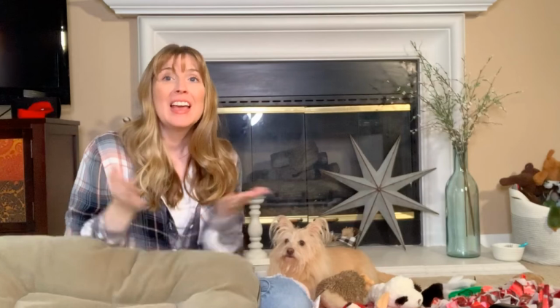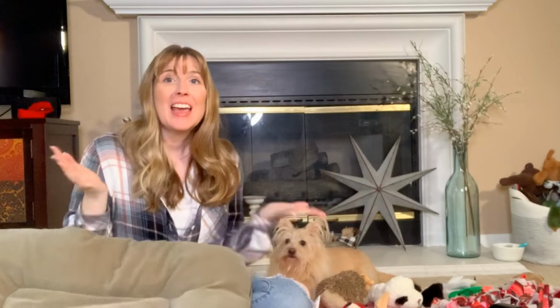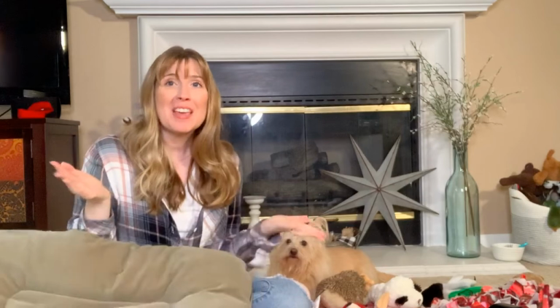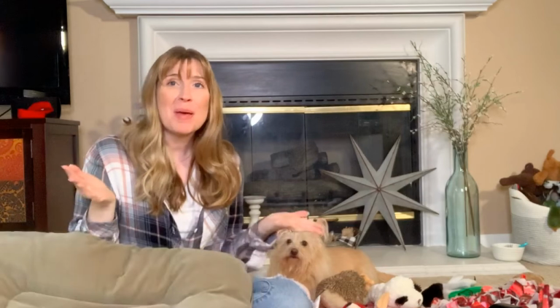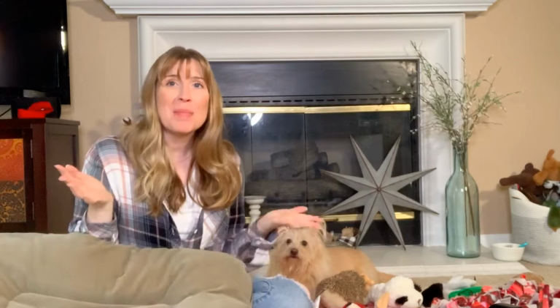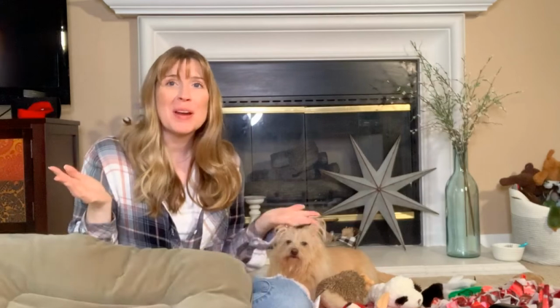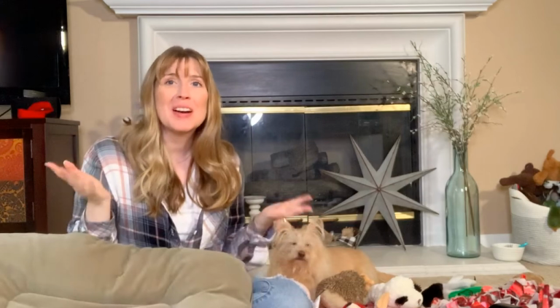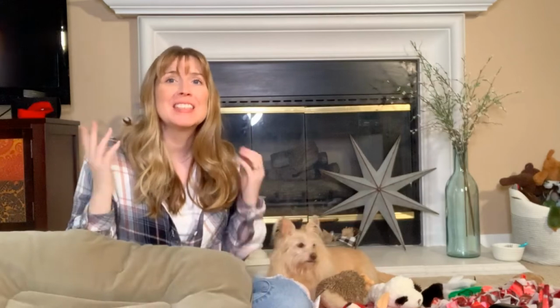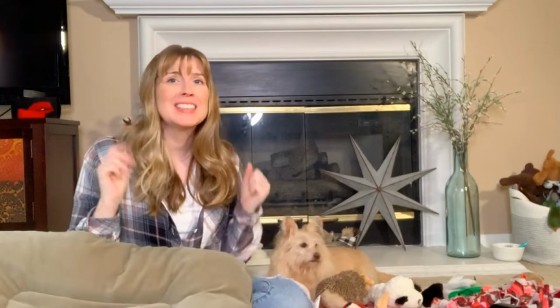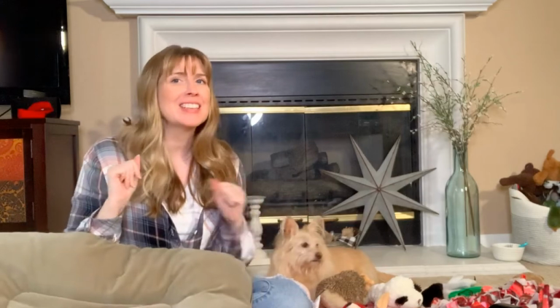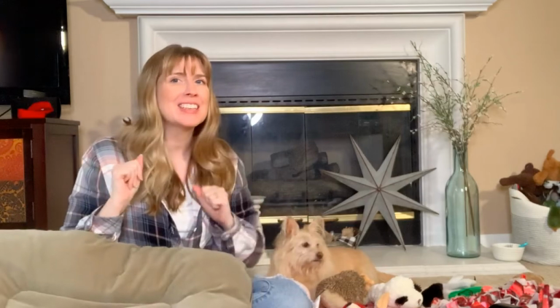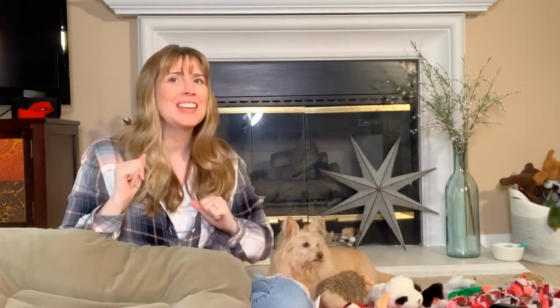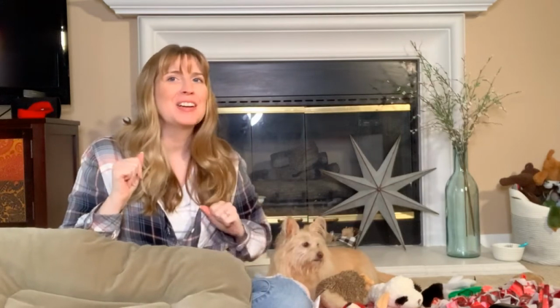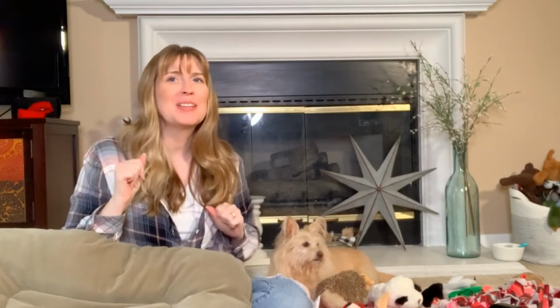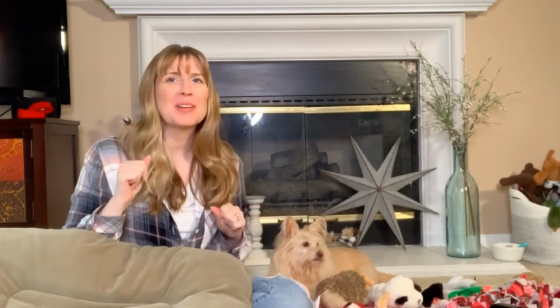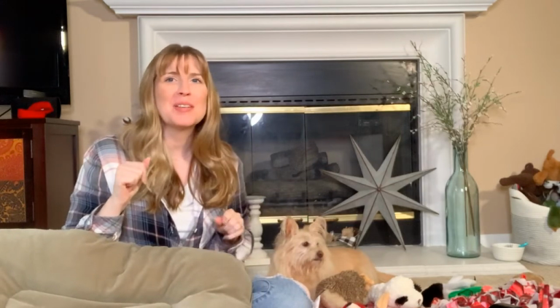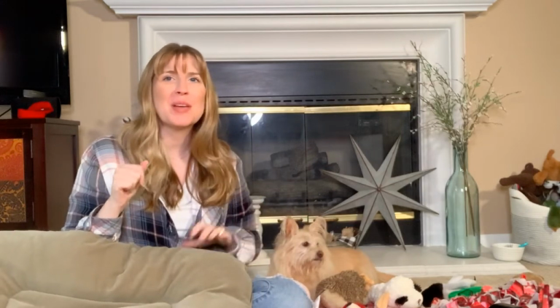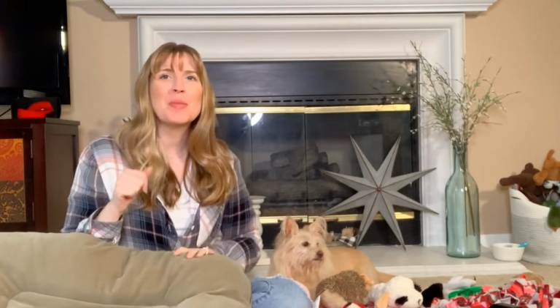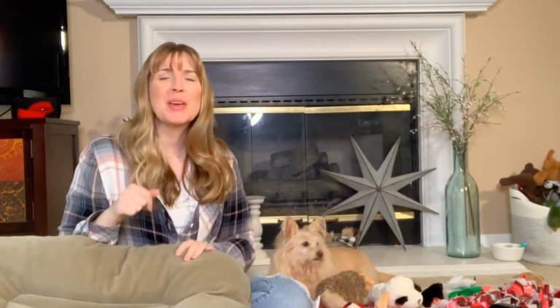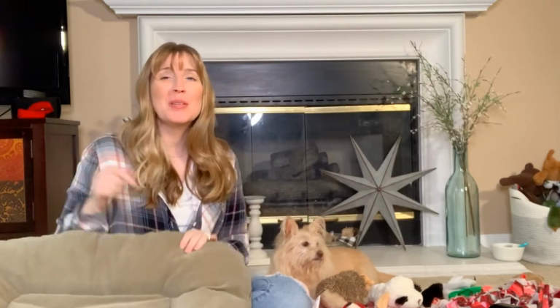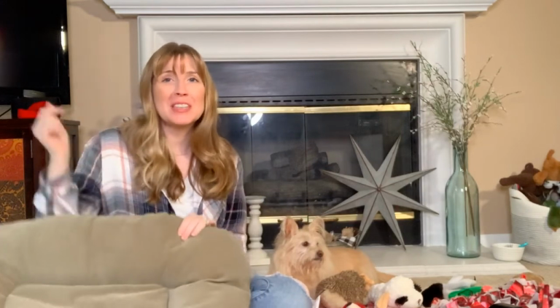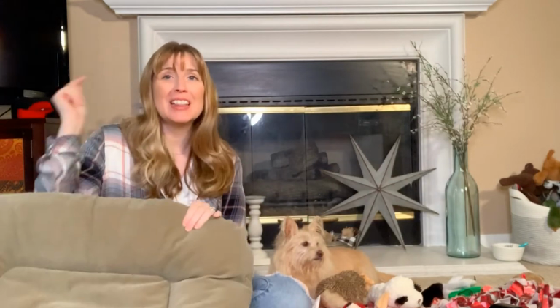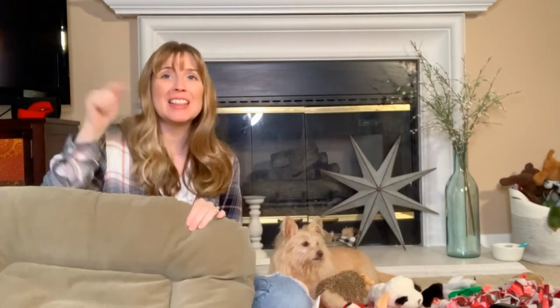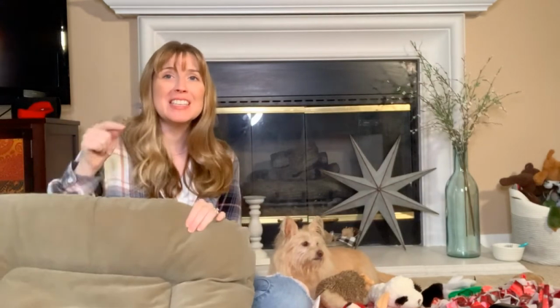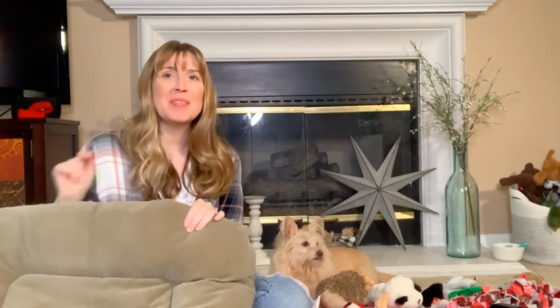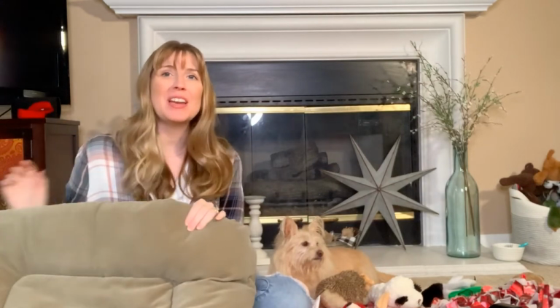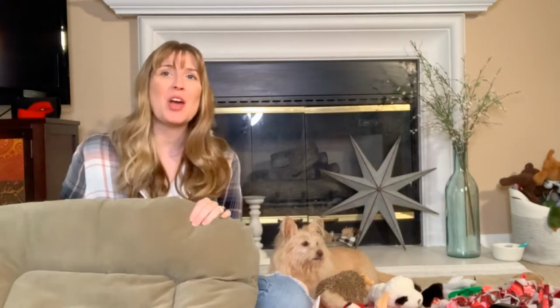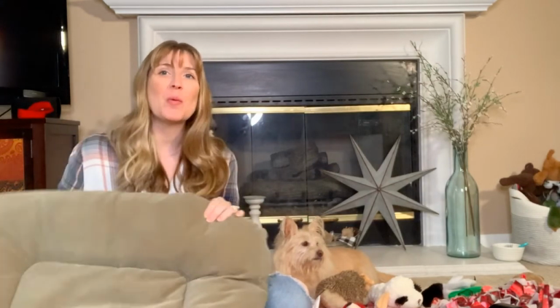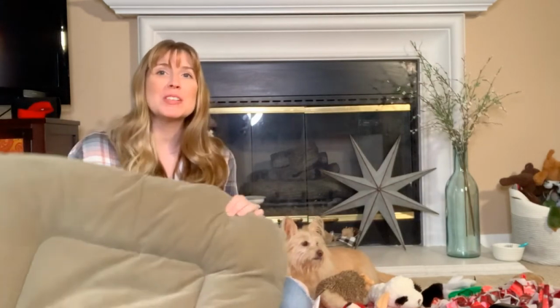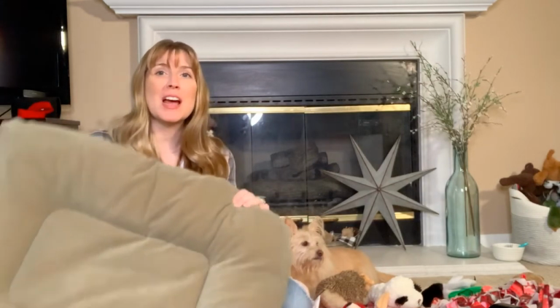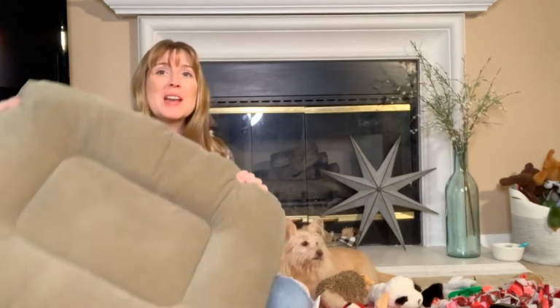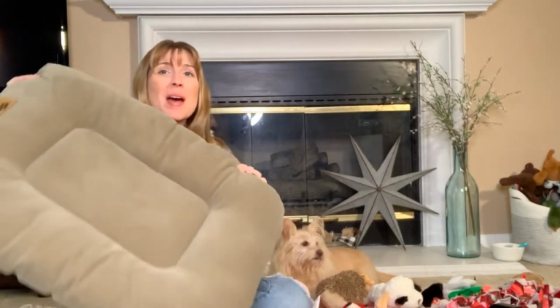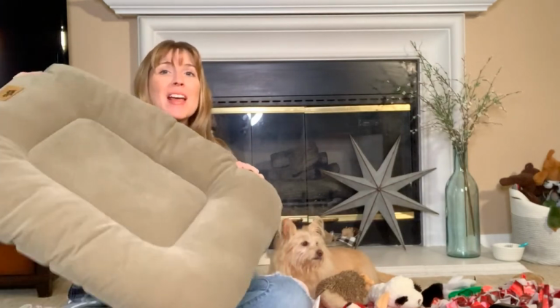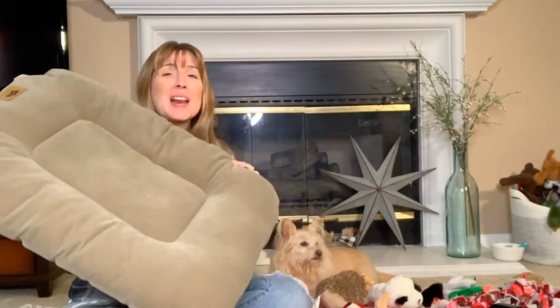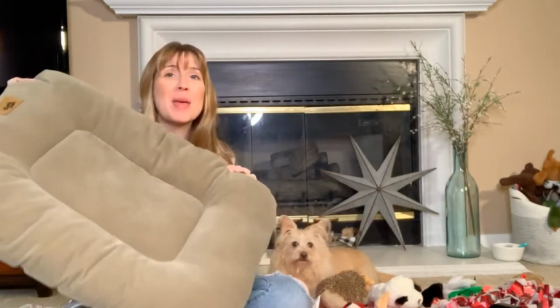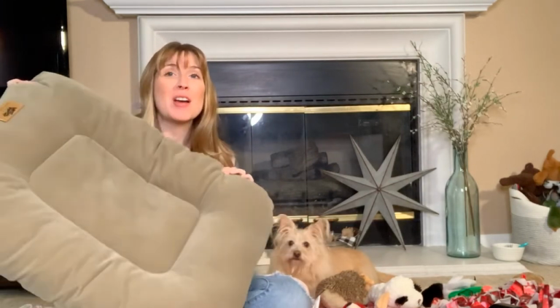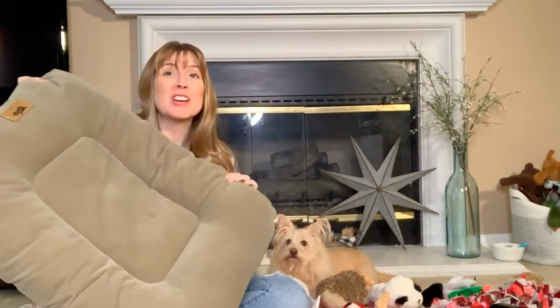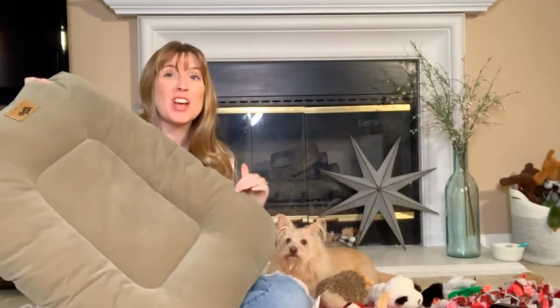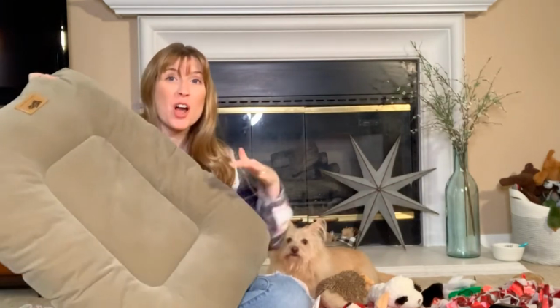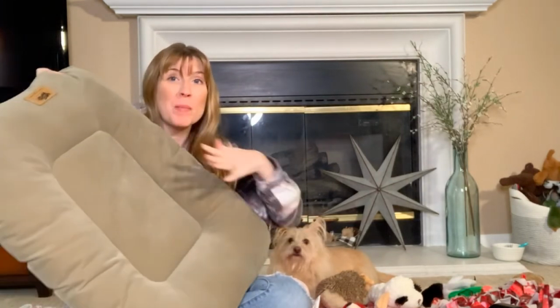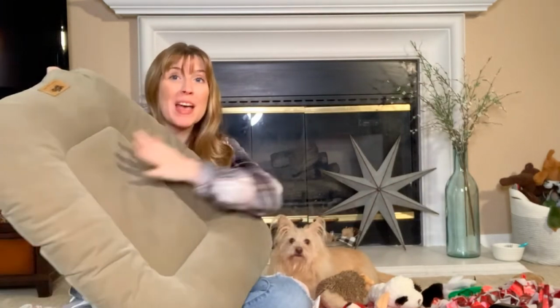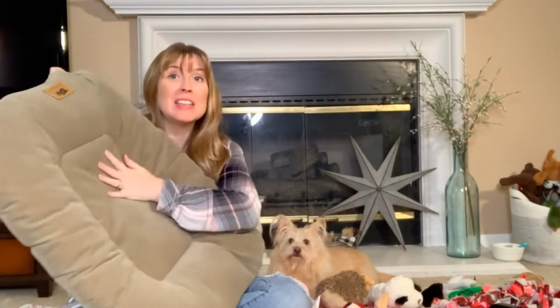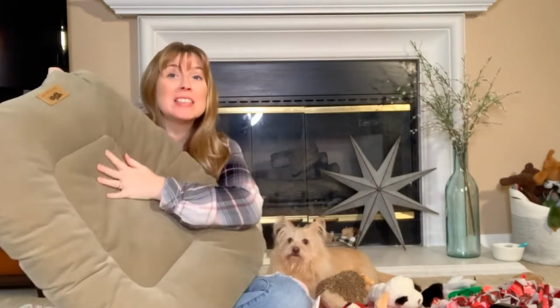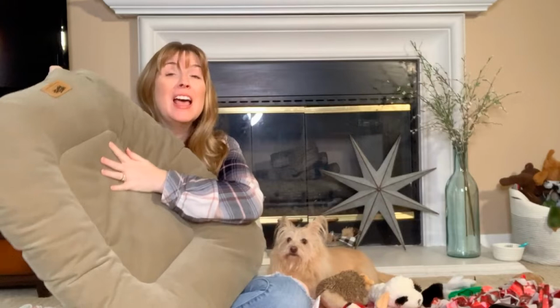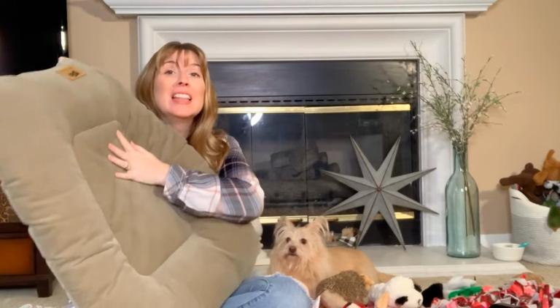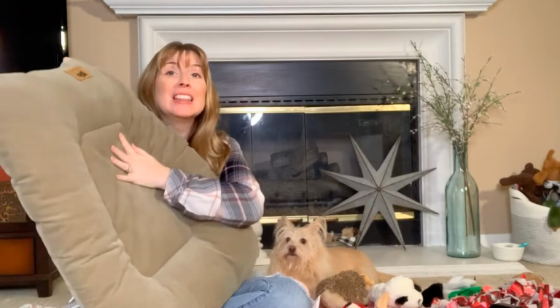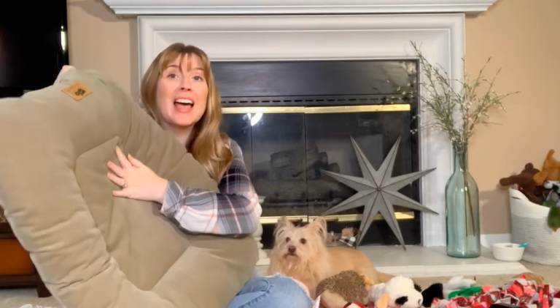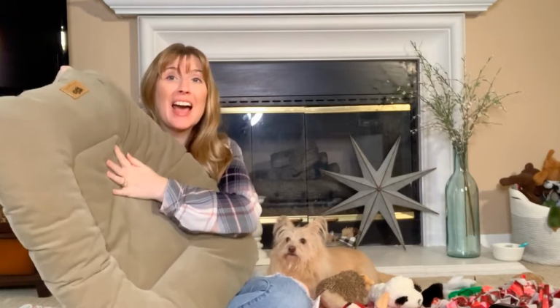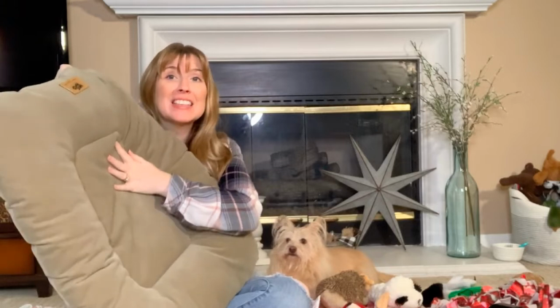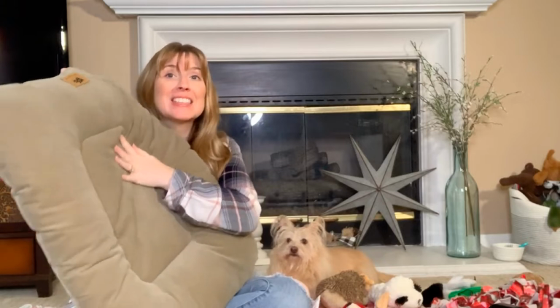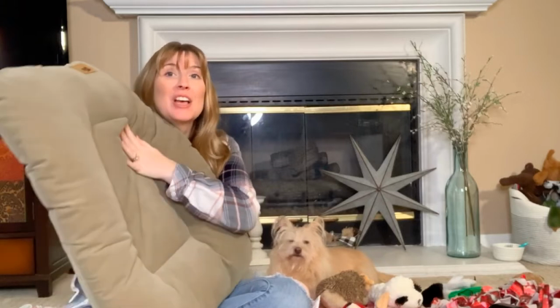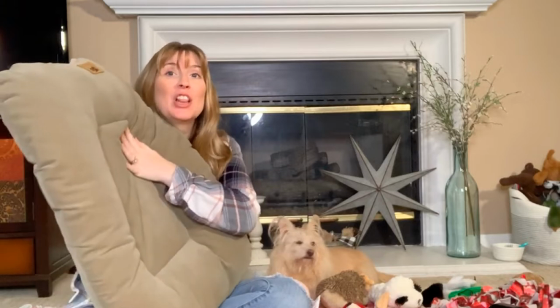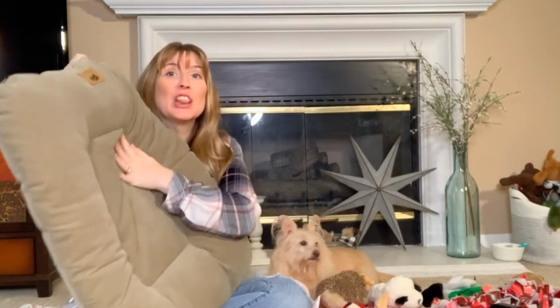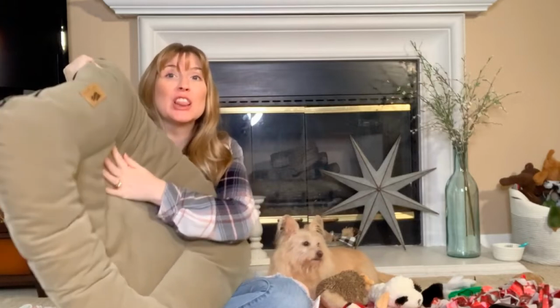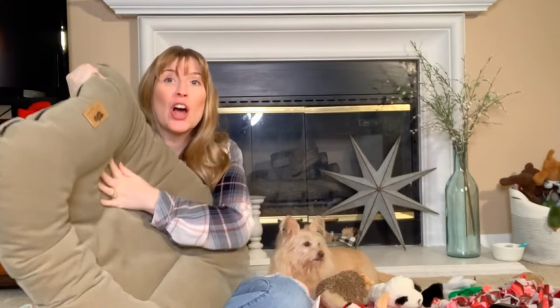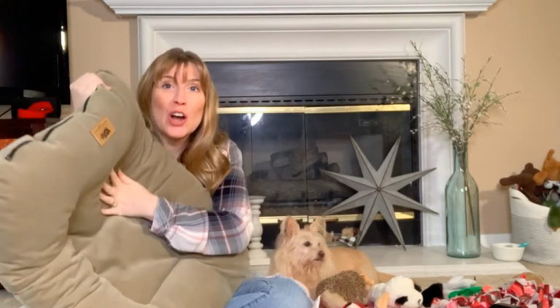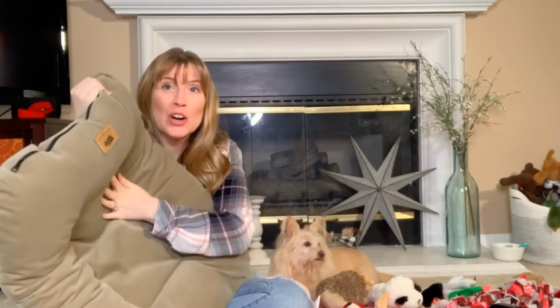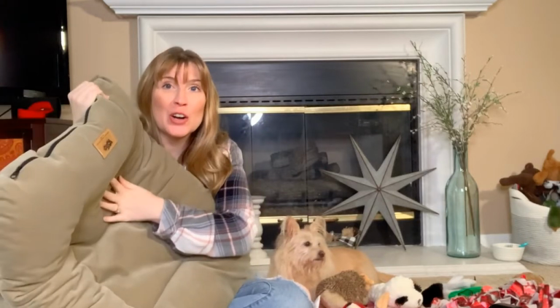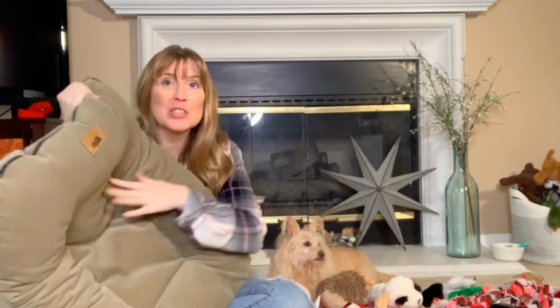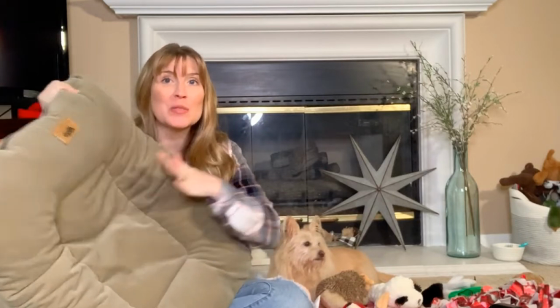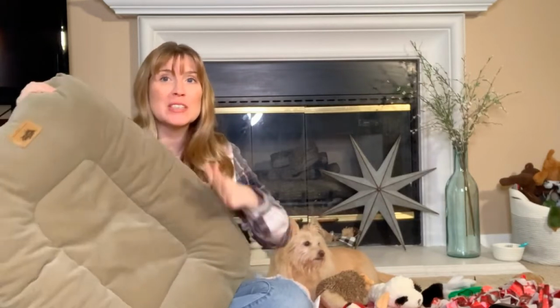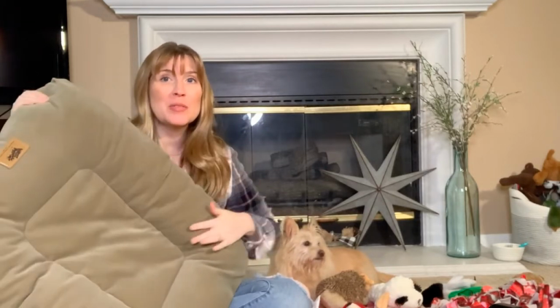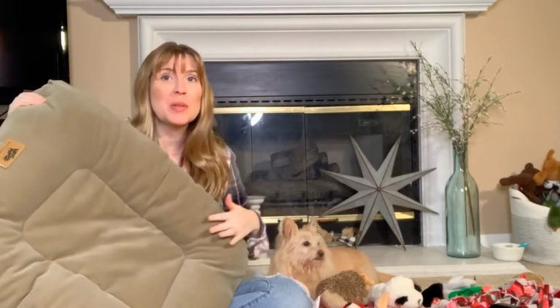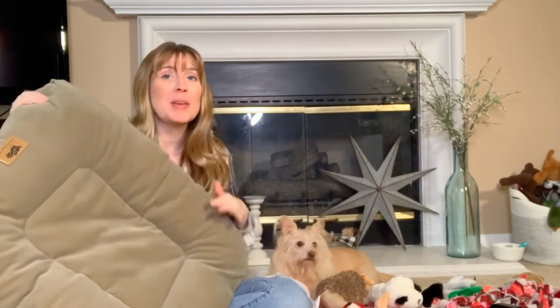Hey pet parents, Jessica here, the Freya Family Coach, and in this video we're talking about how to make our dog beds last longer. So stick with me,